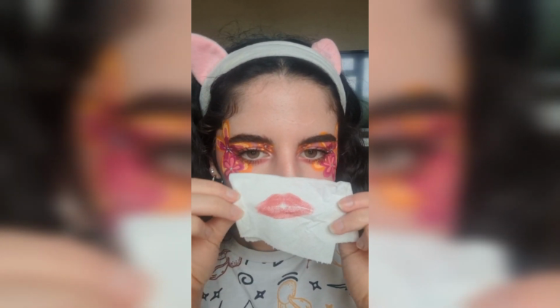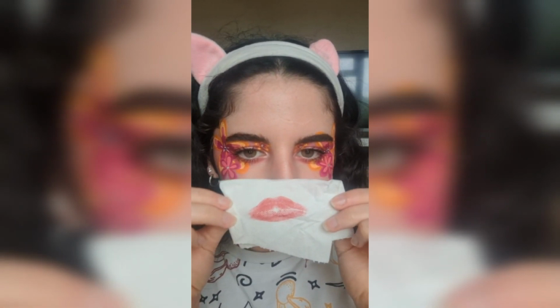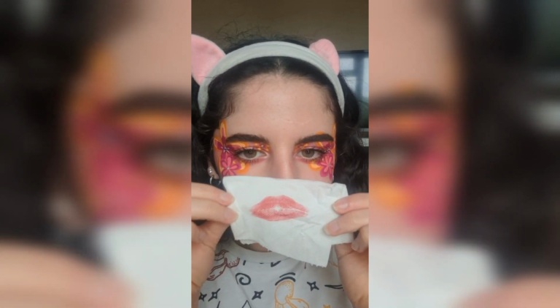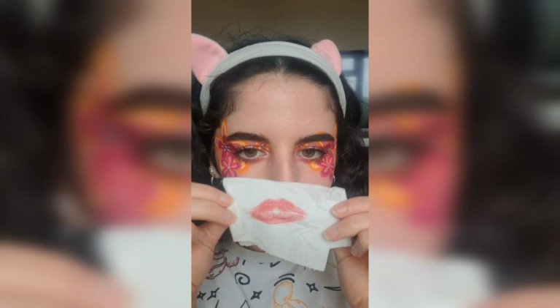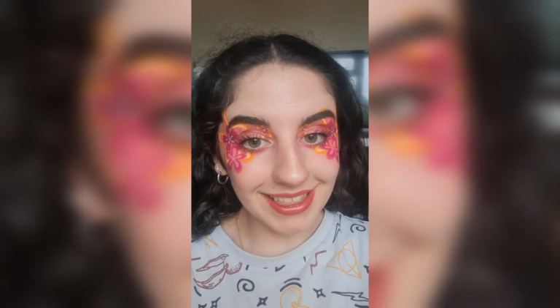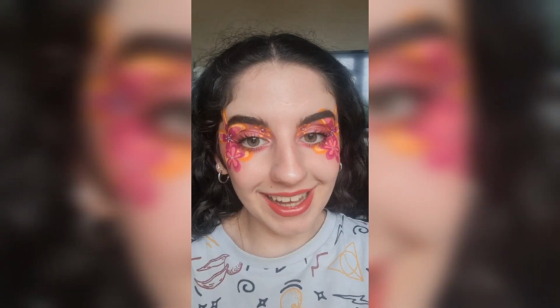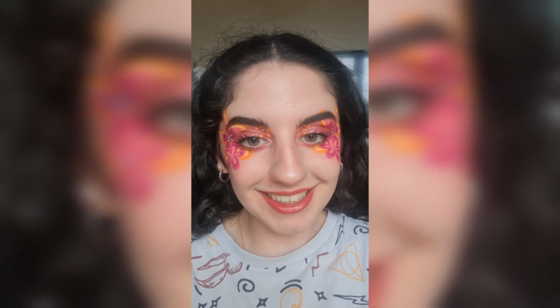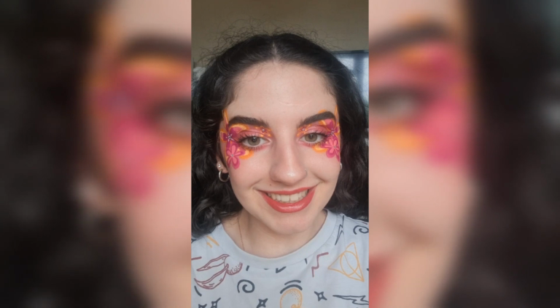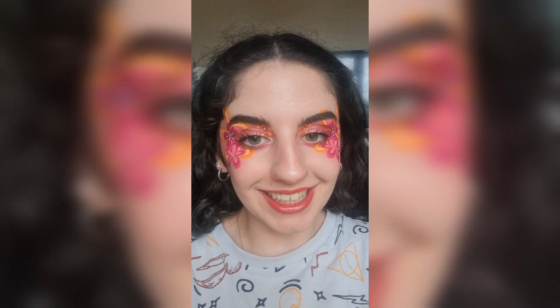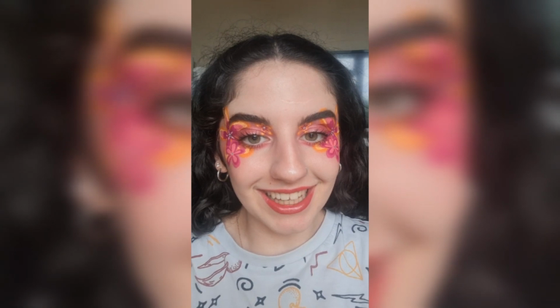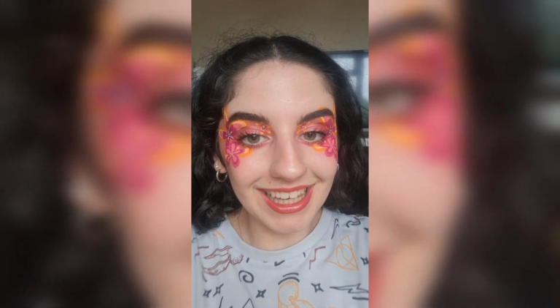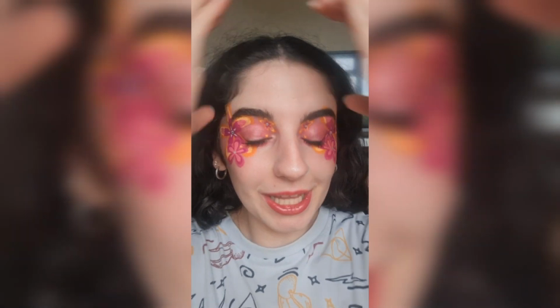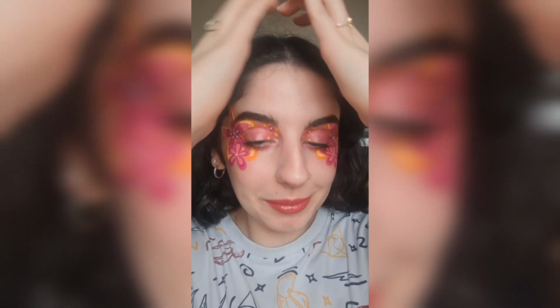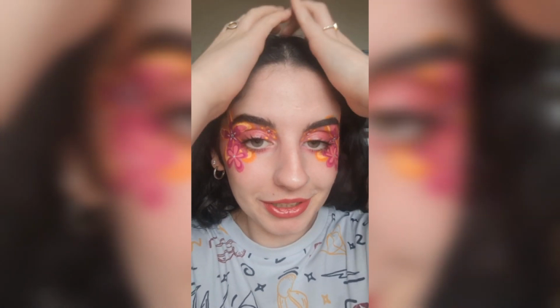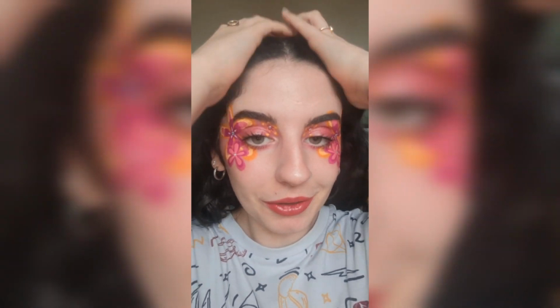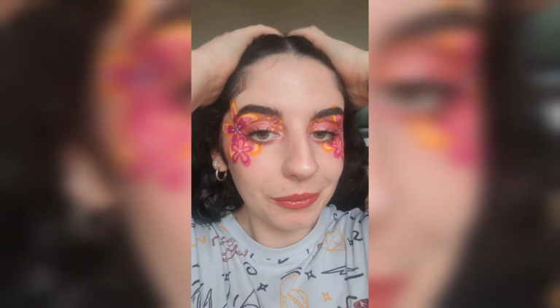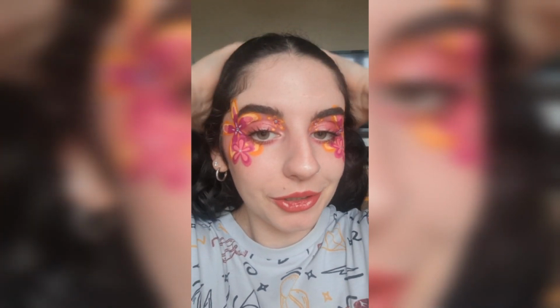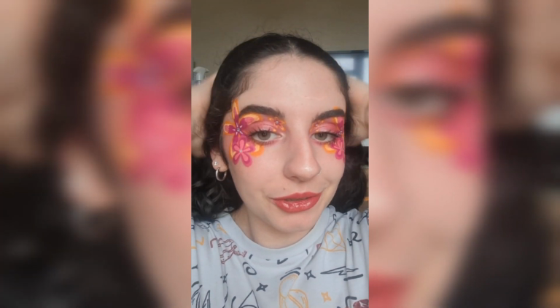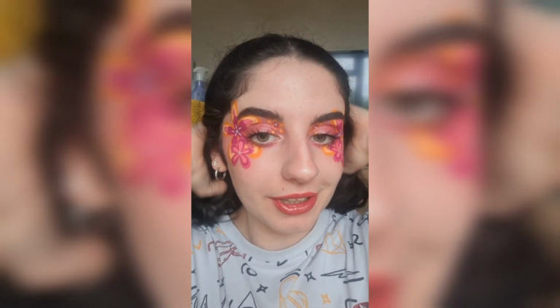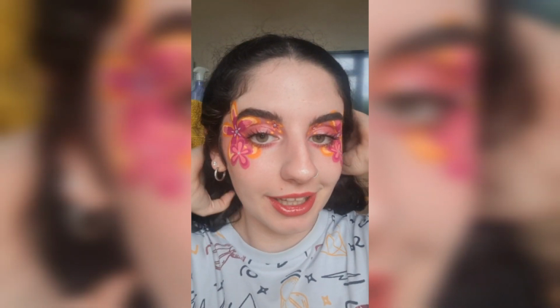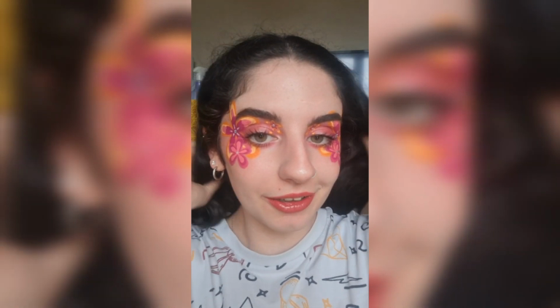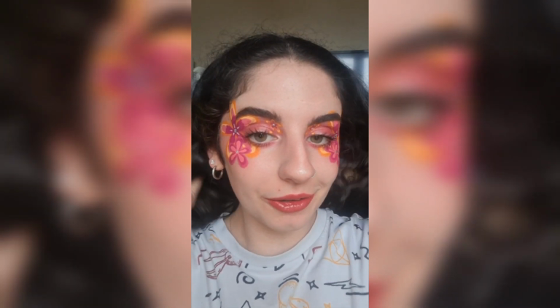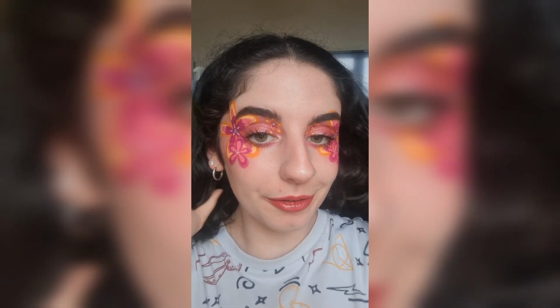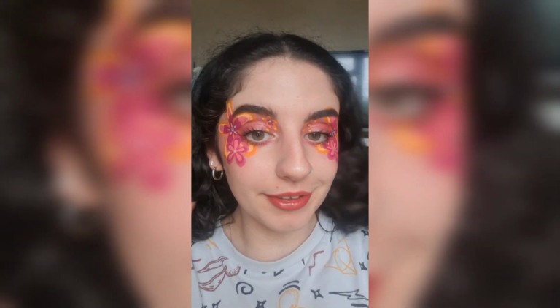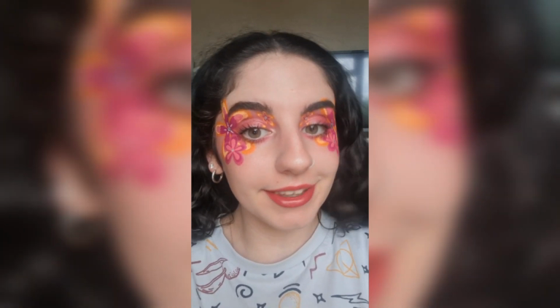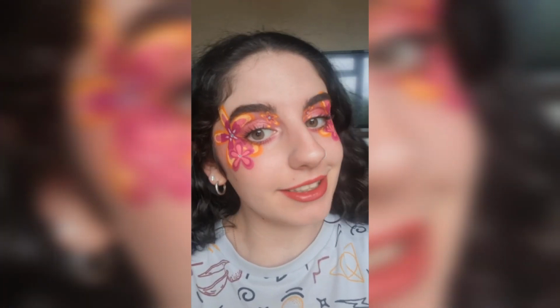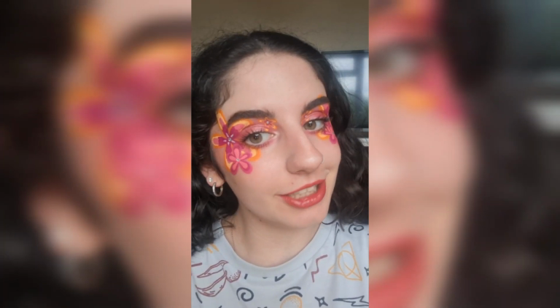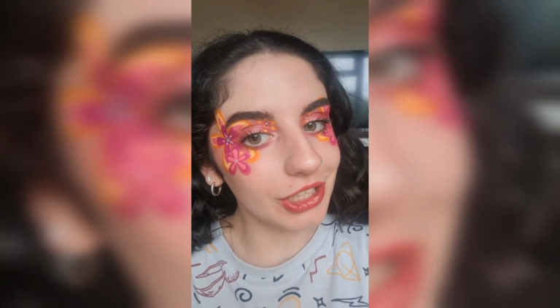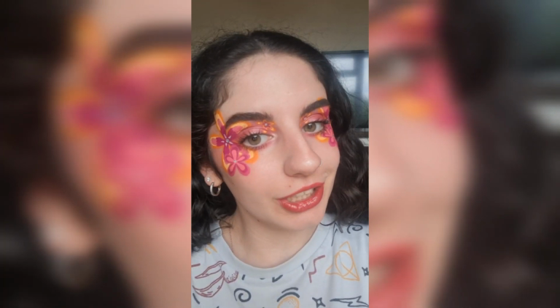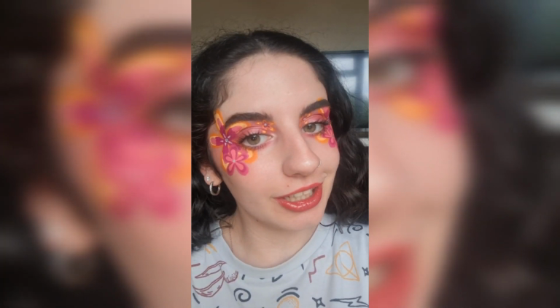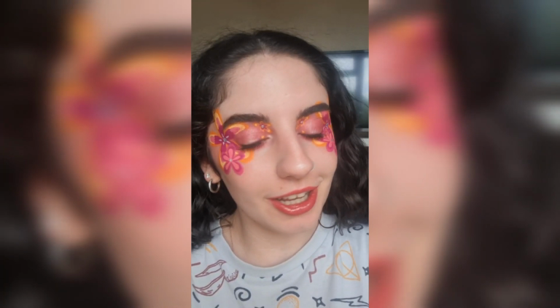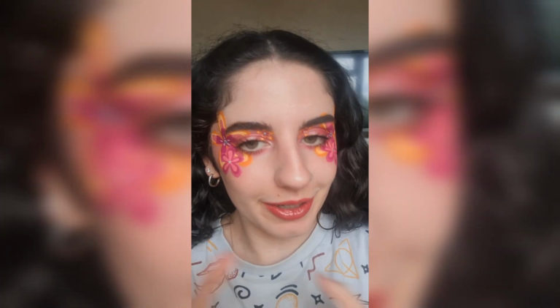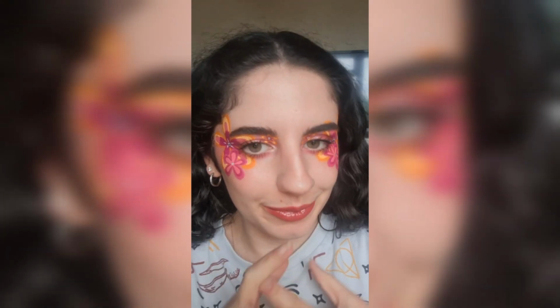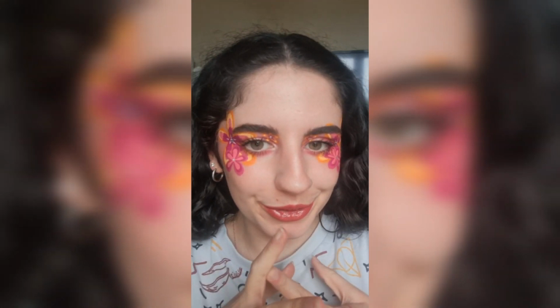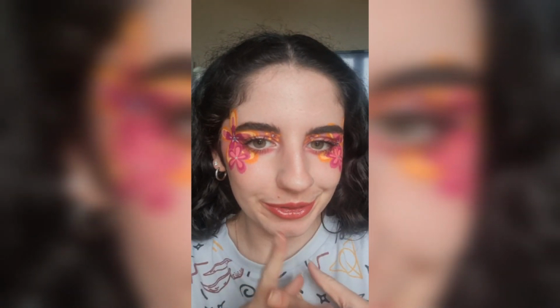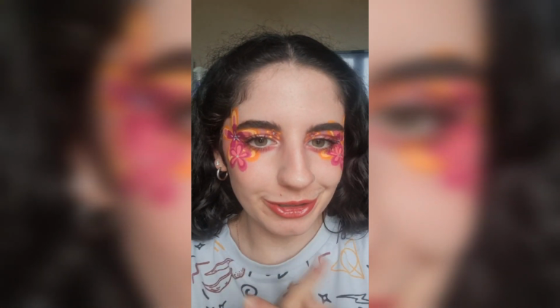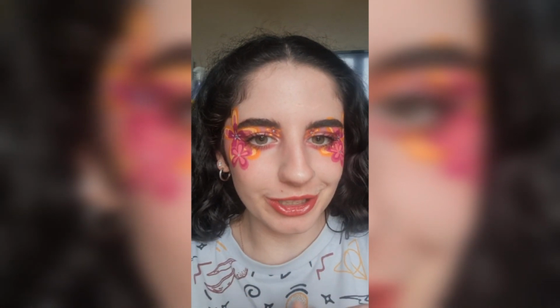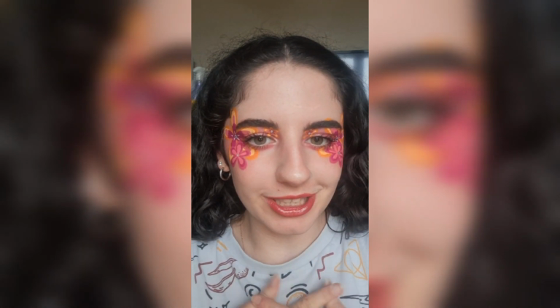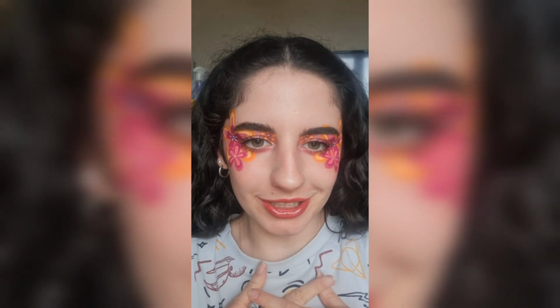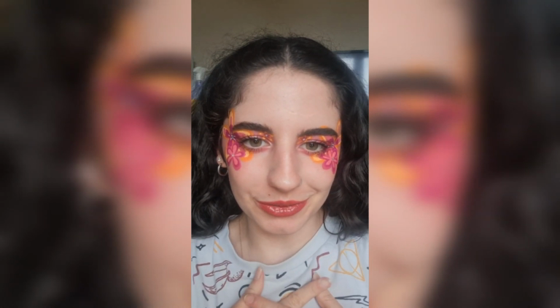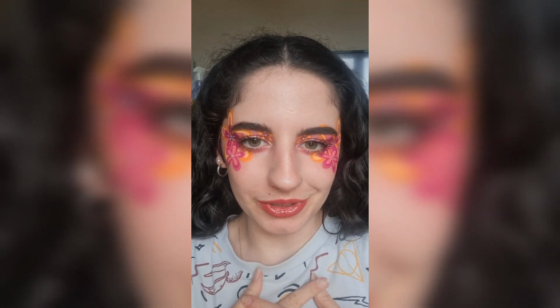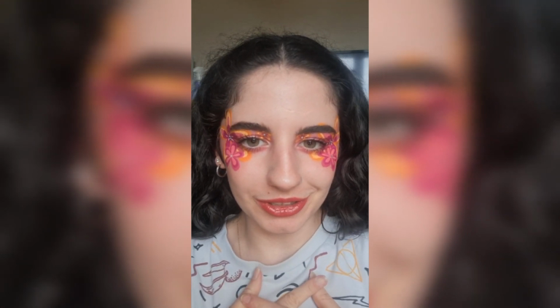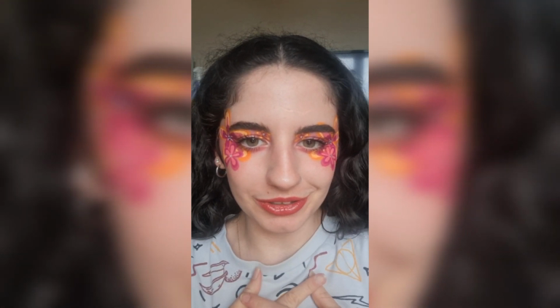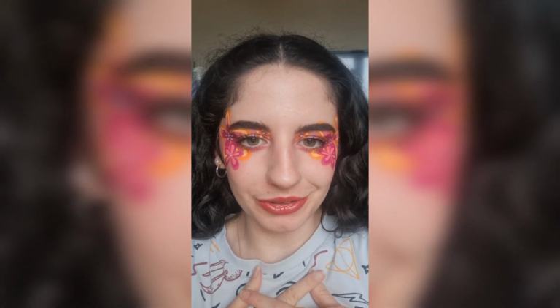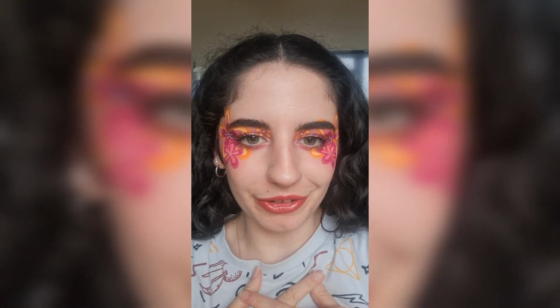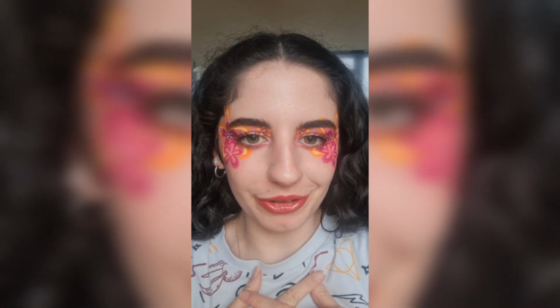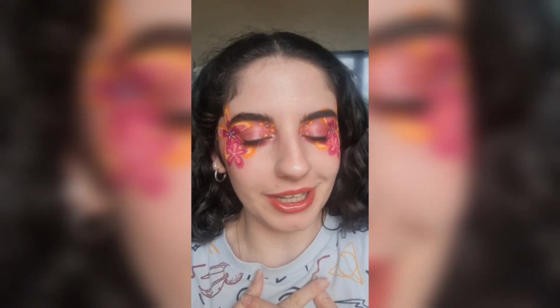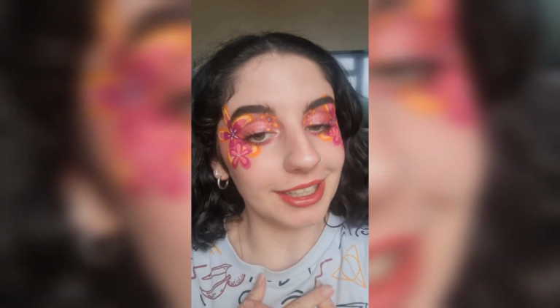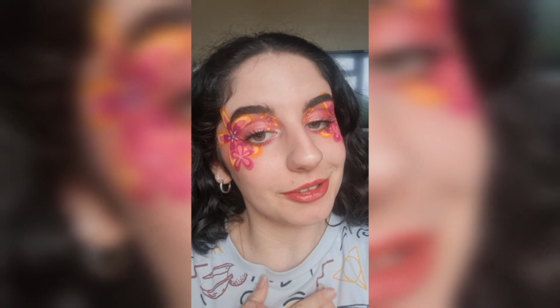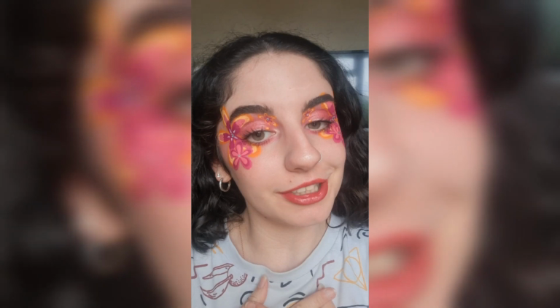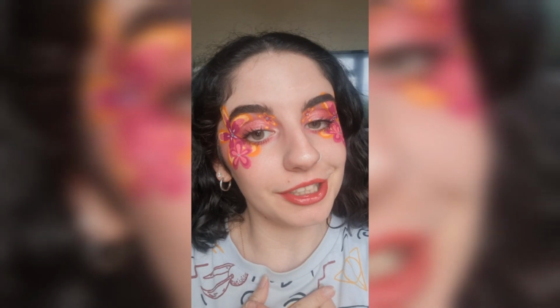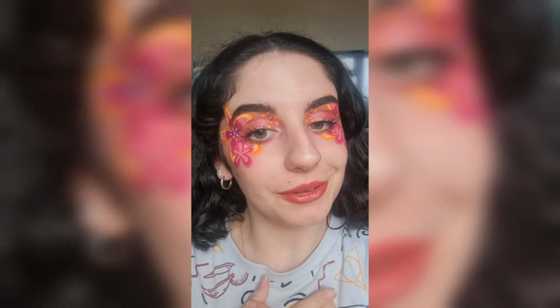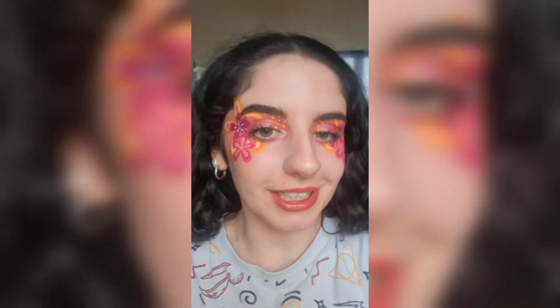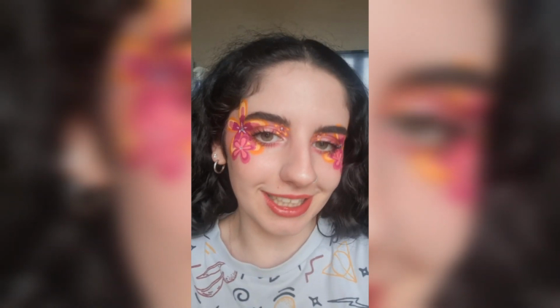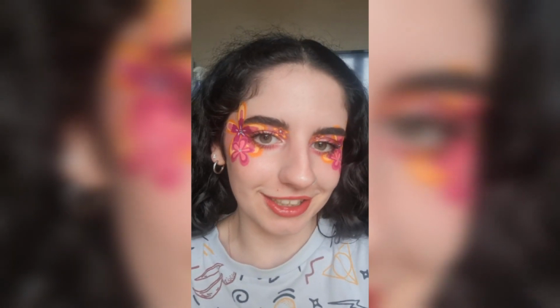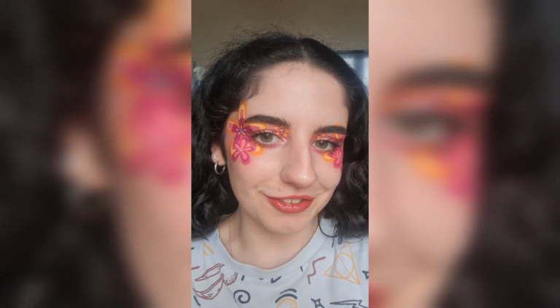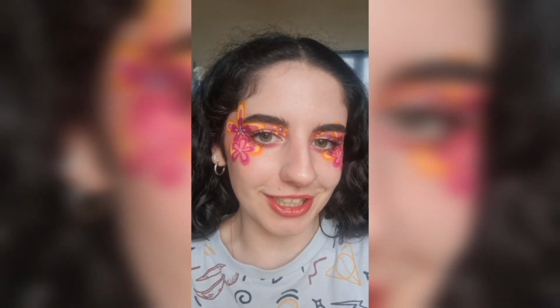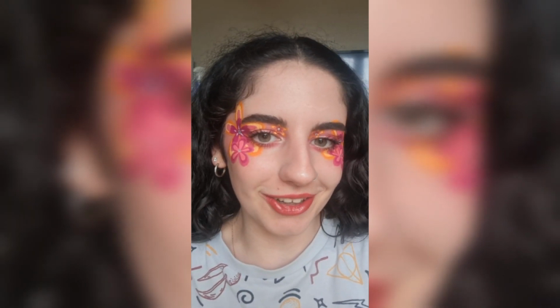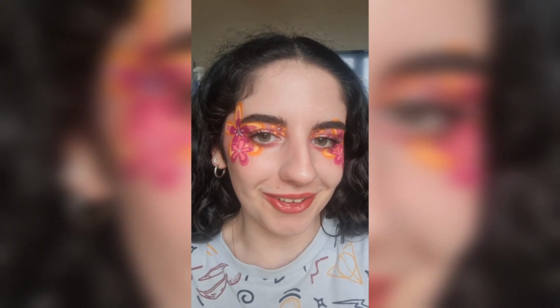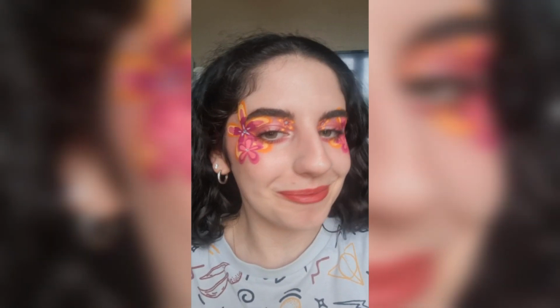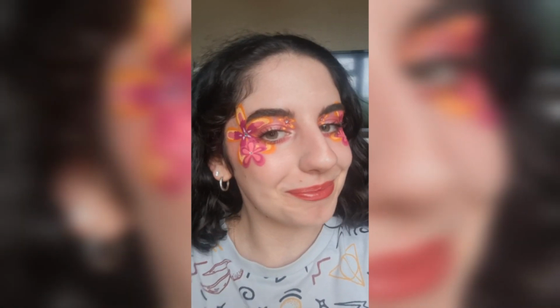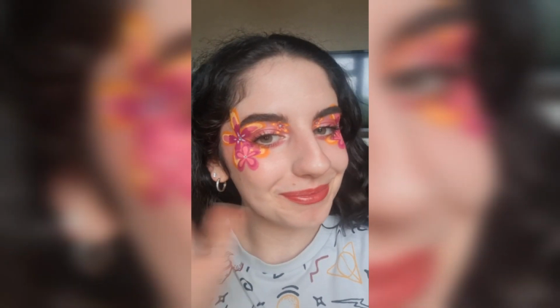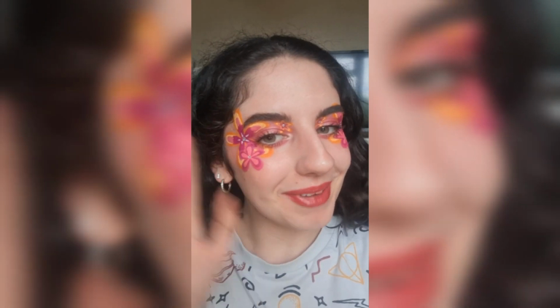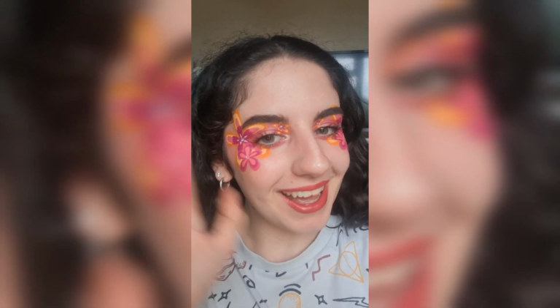And that is it! Let me know what you think of this look. I hope you enjoyed this talking tutorial and I'll see you in the next video, bye!